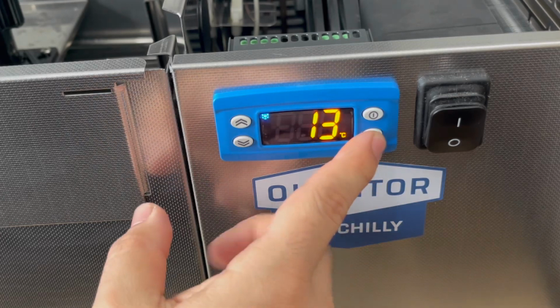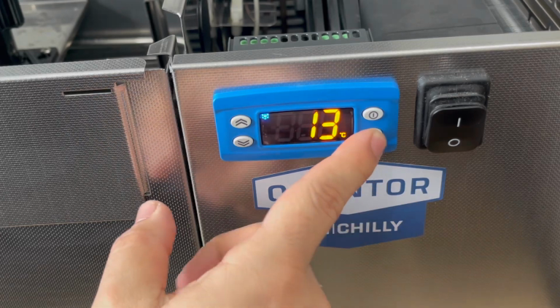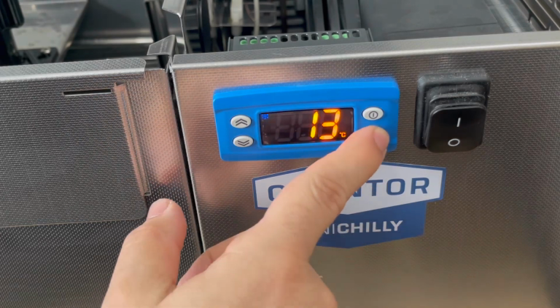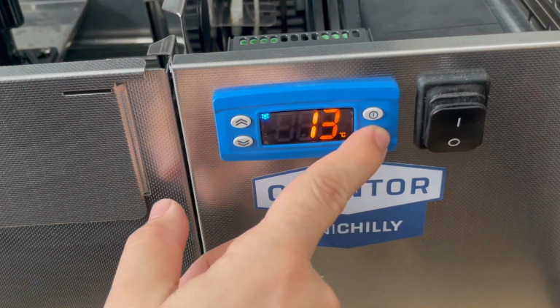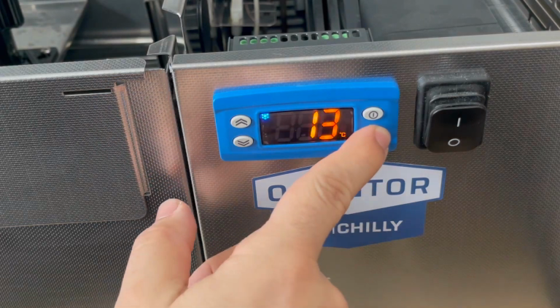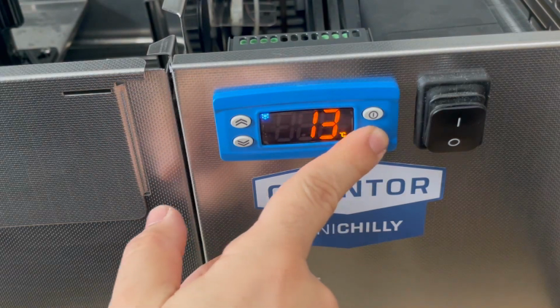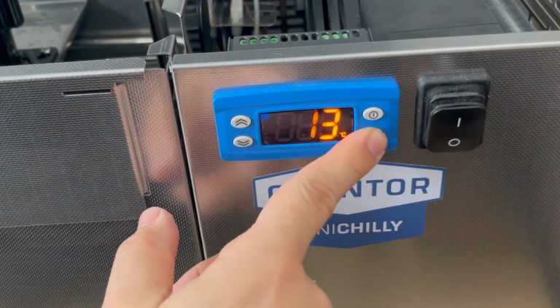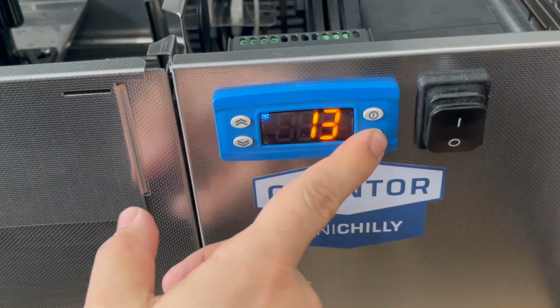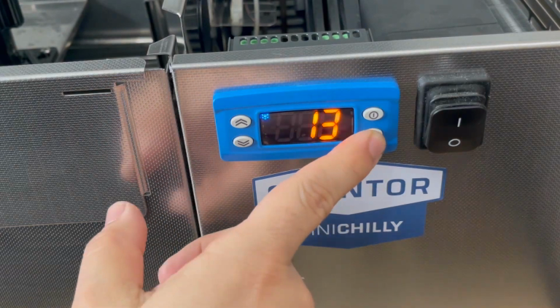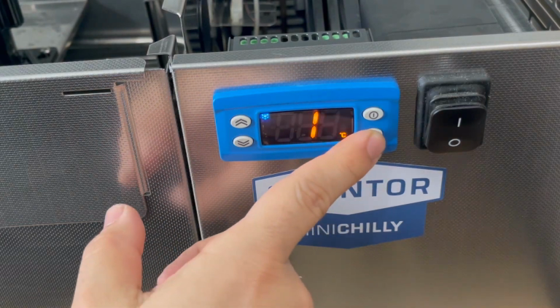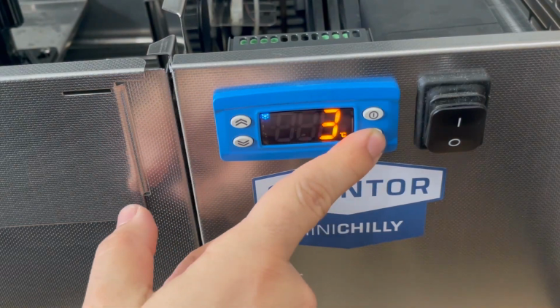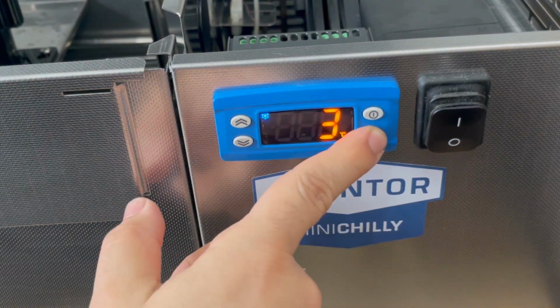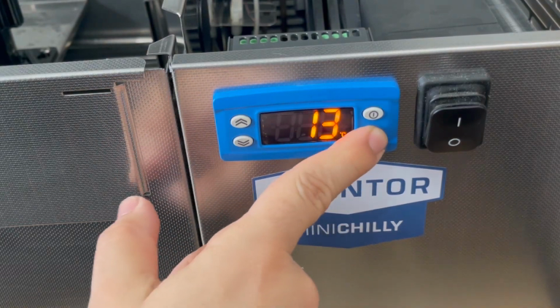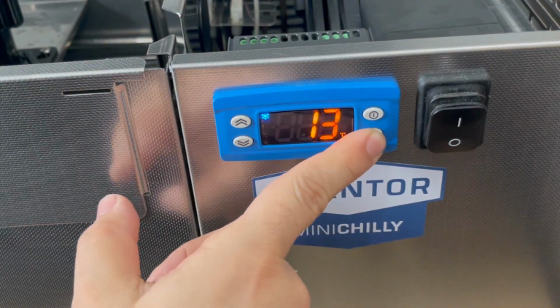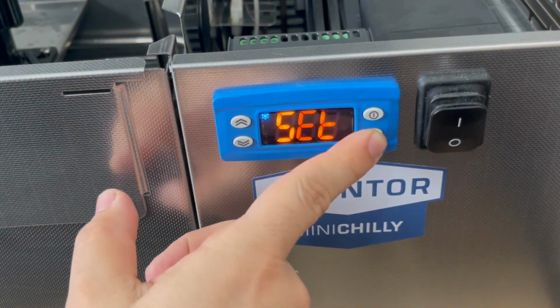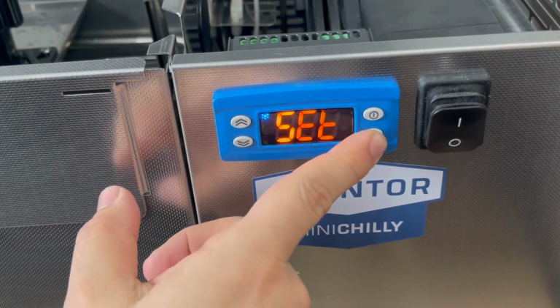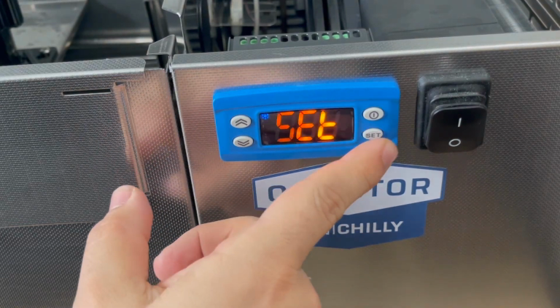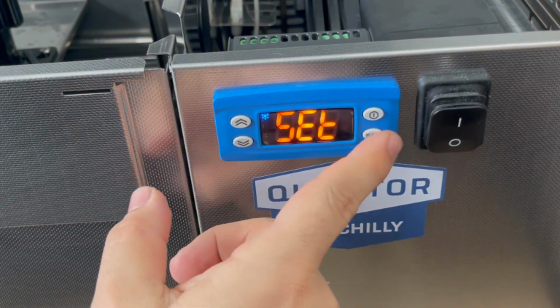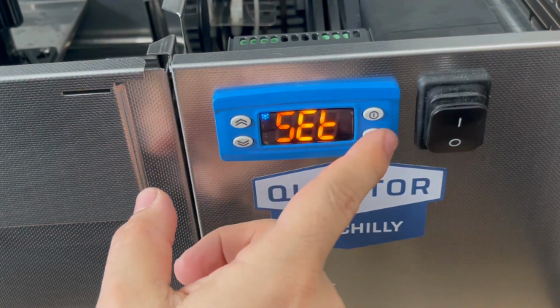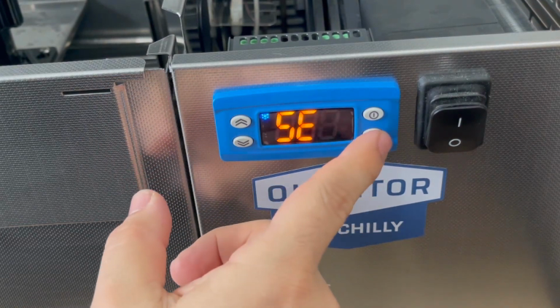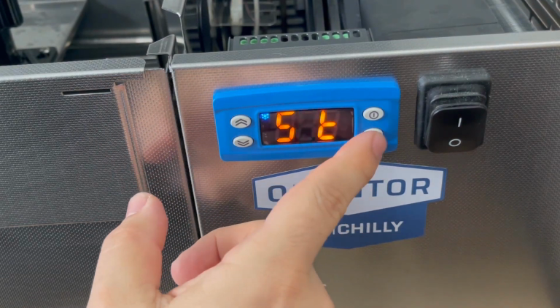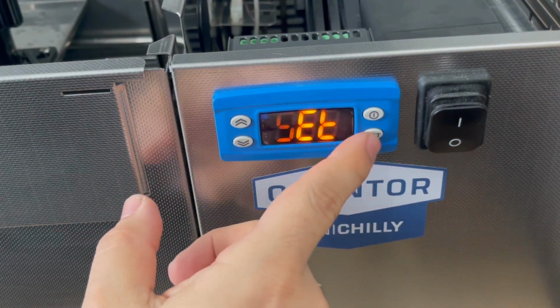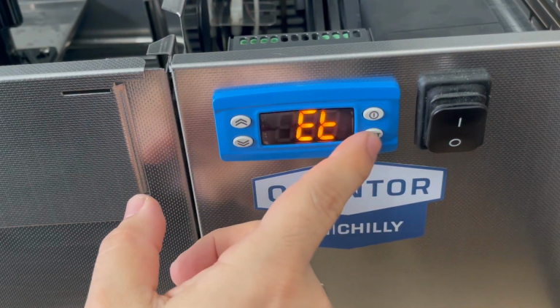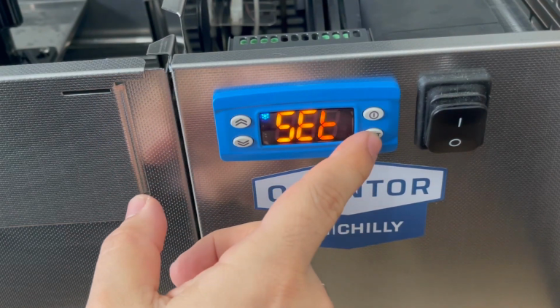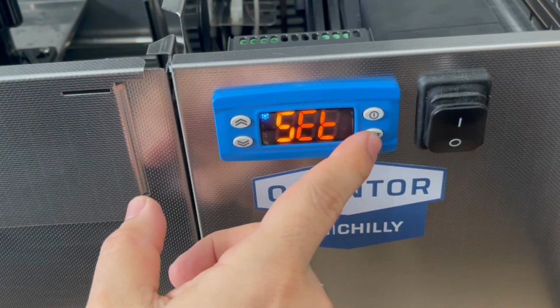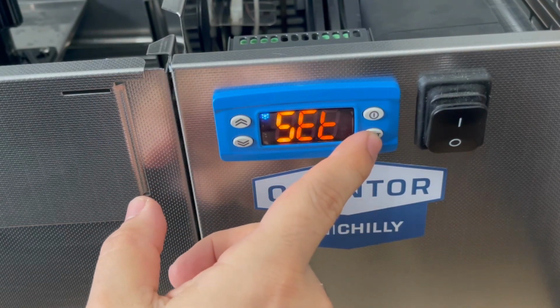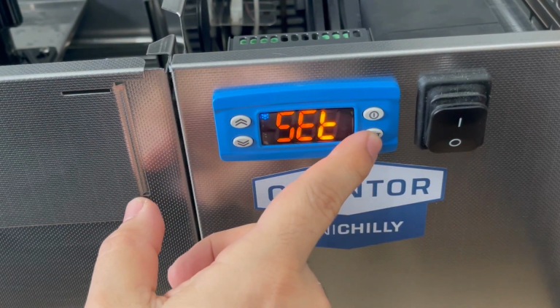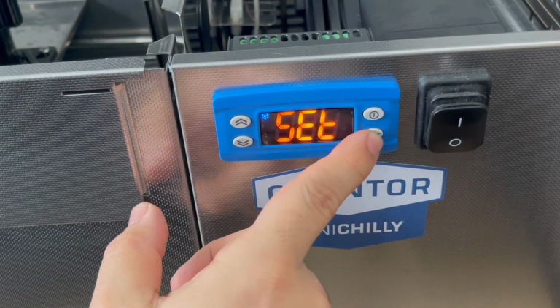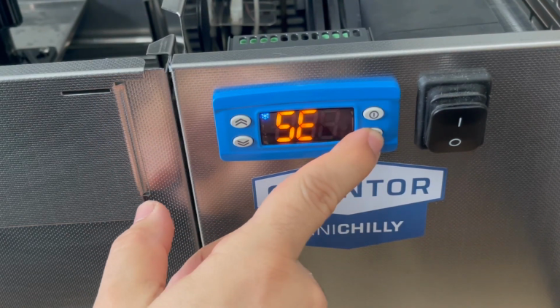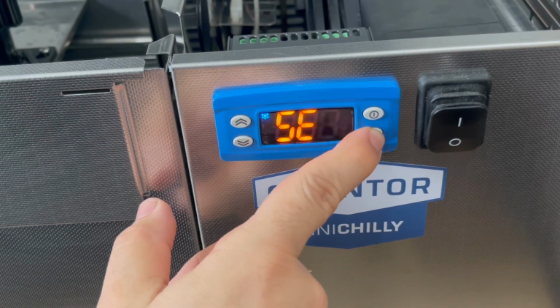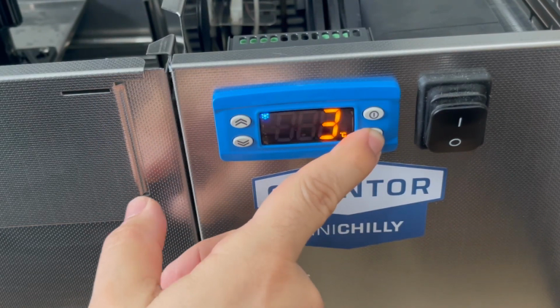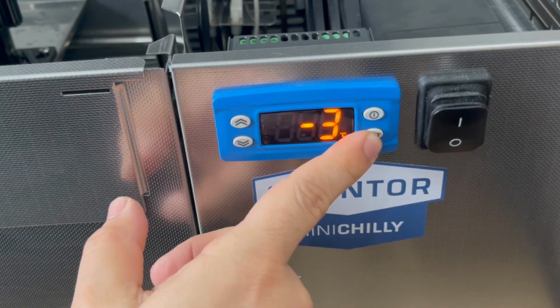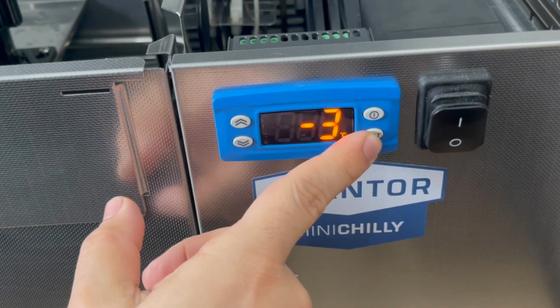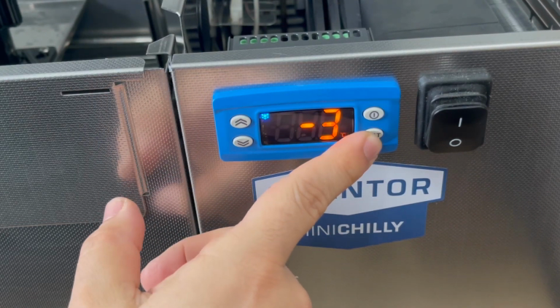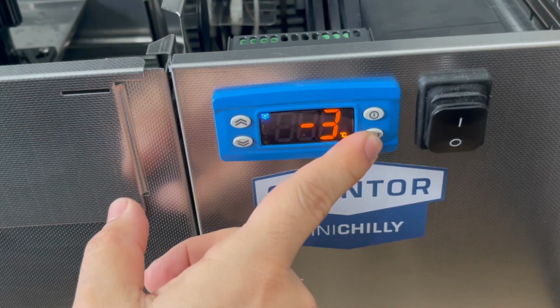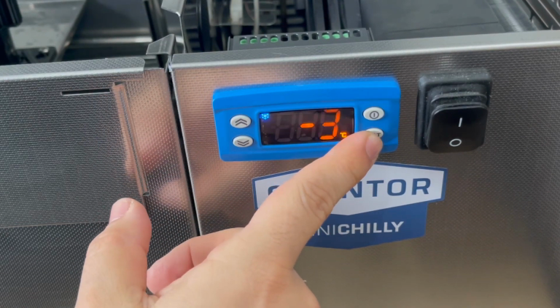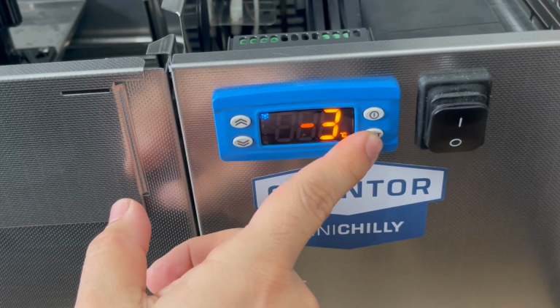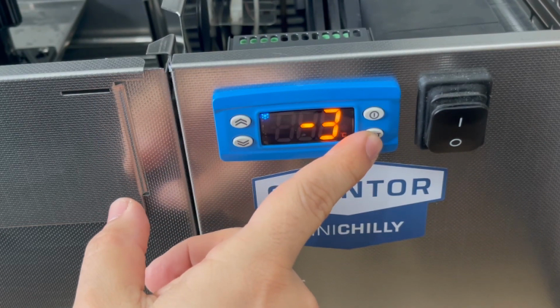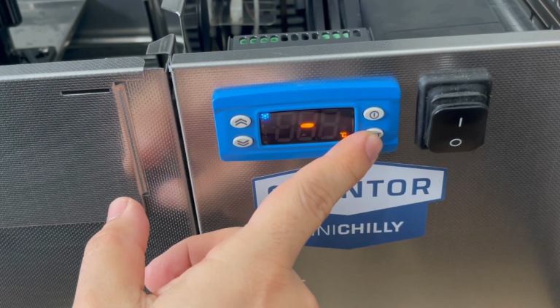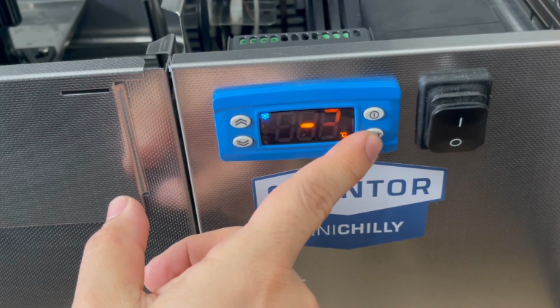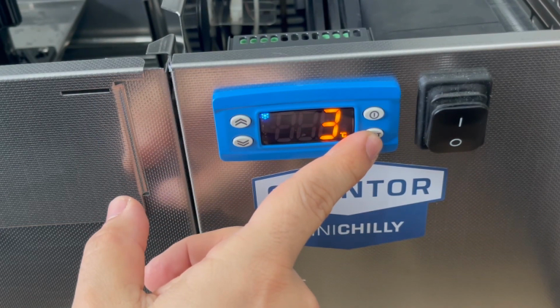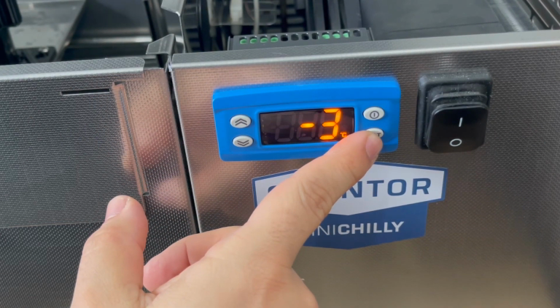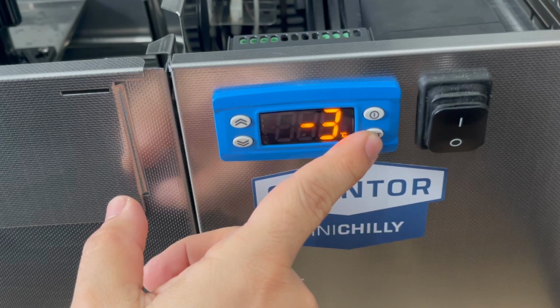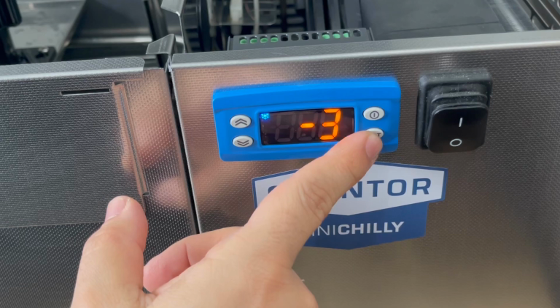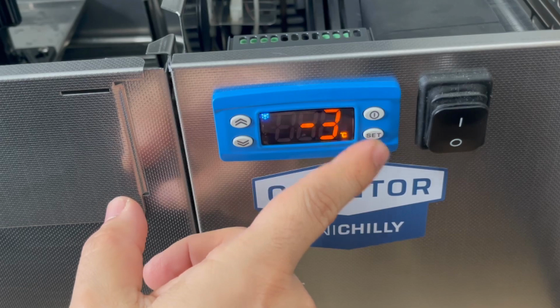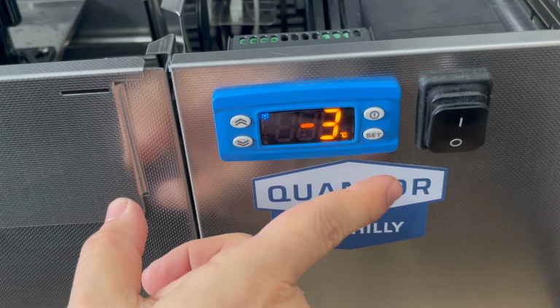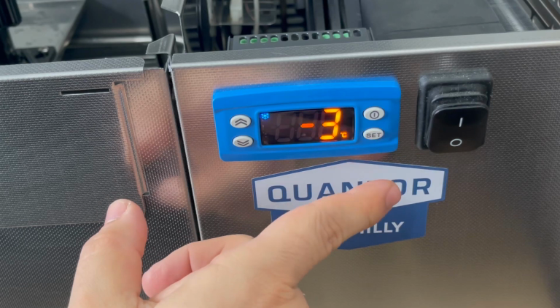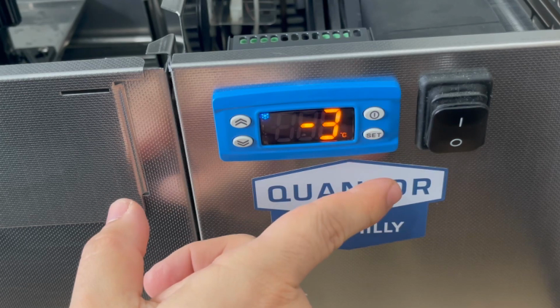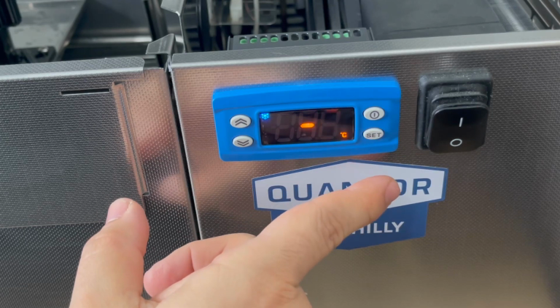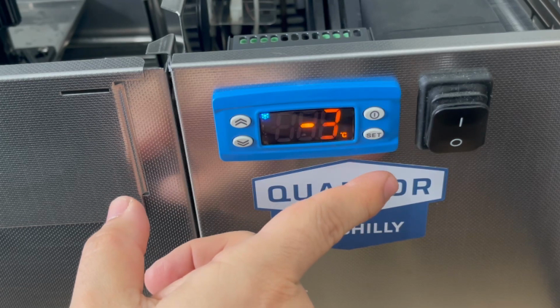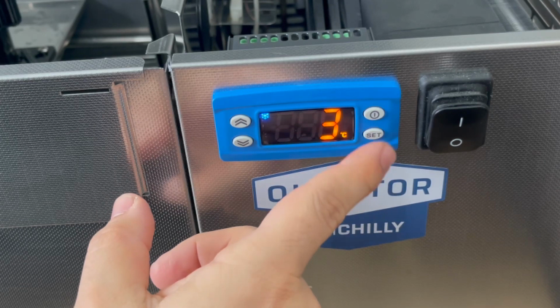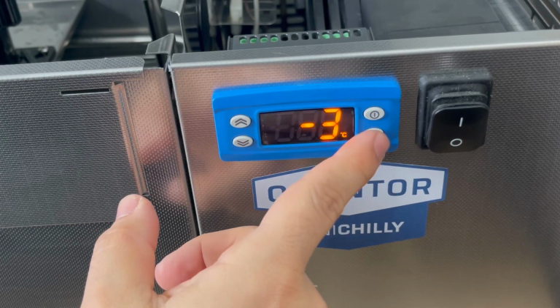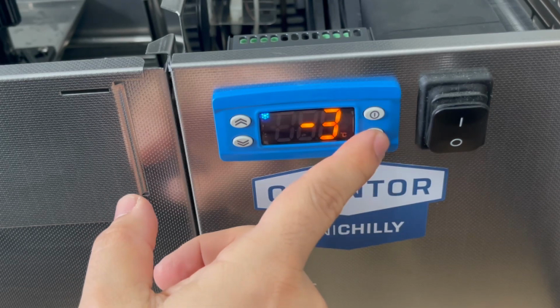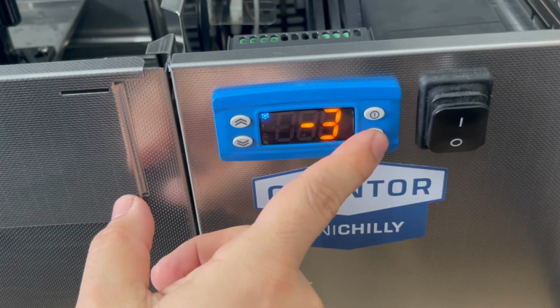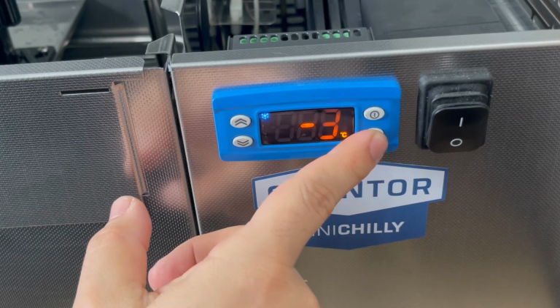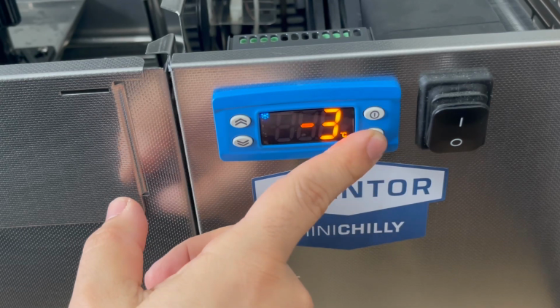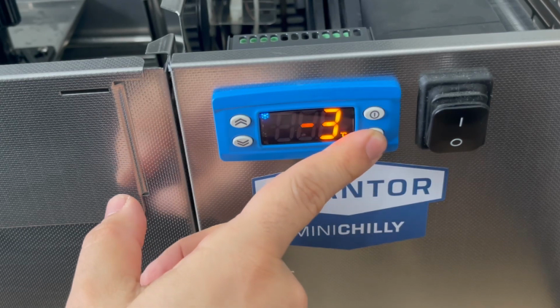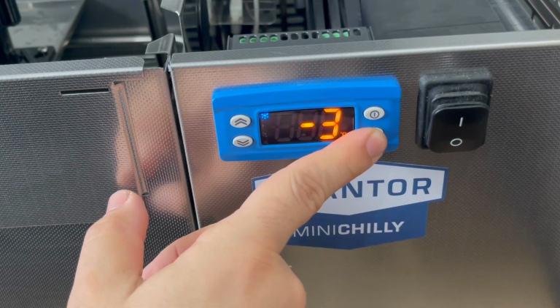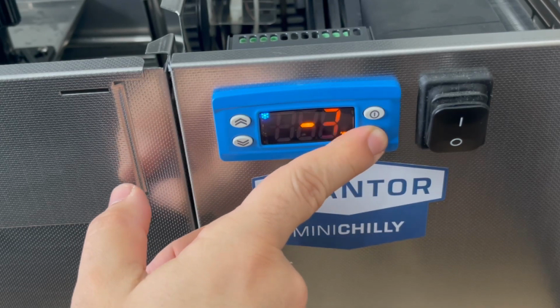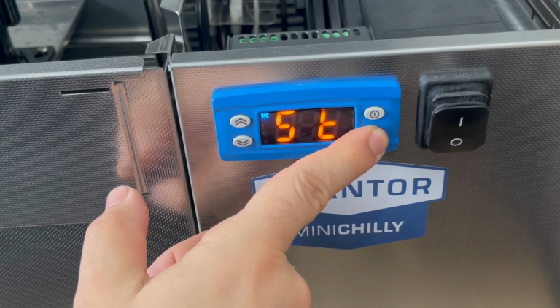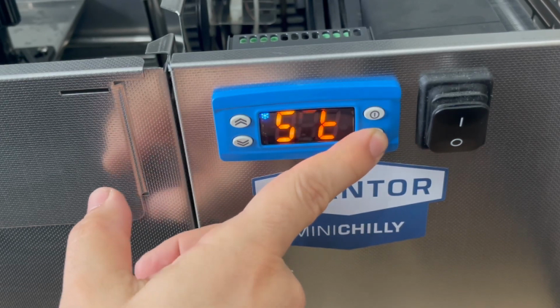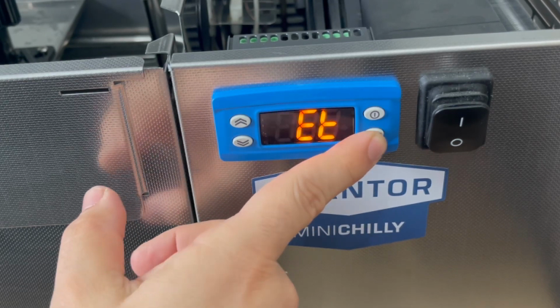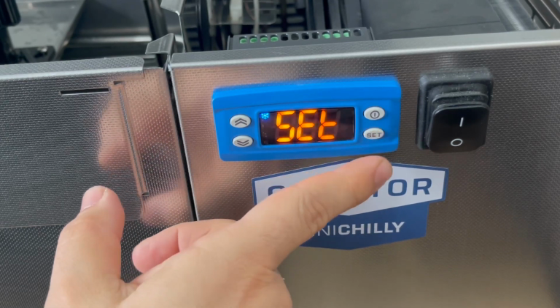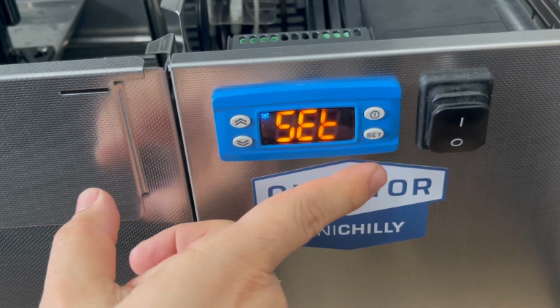It took about an hour or so to get down to minus three degrees from 13.